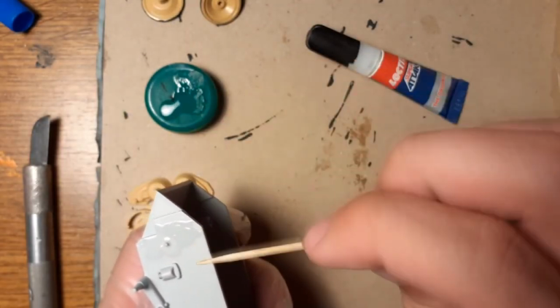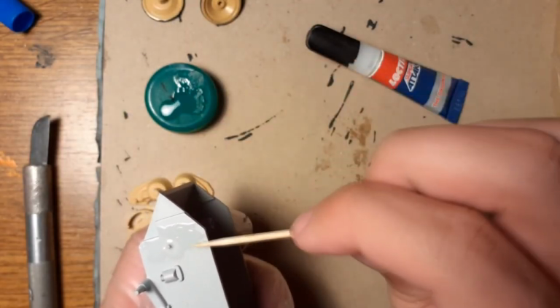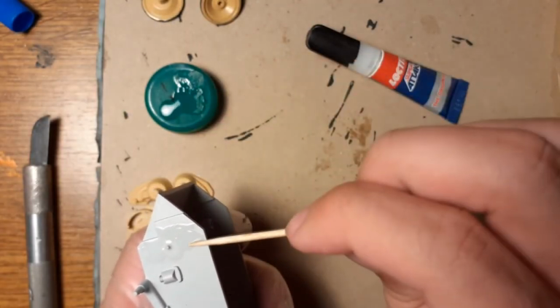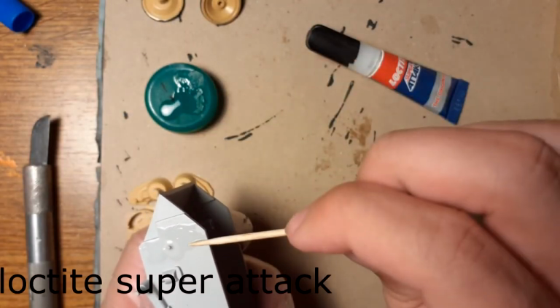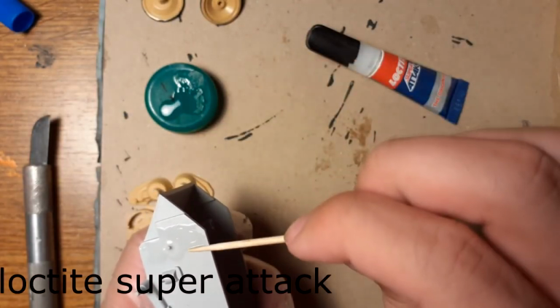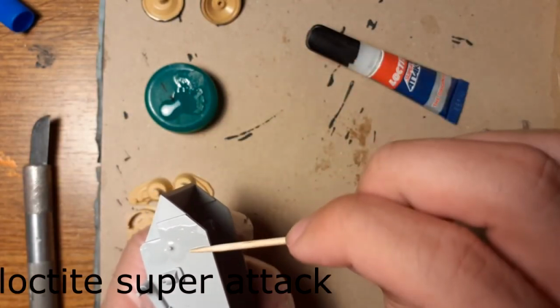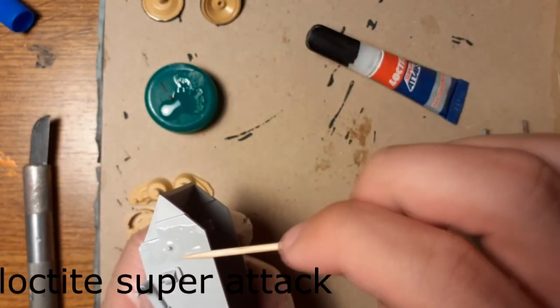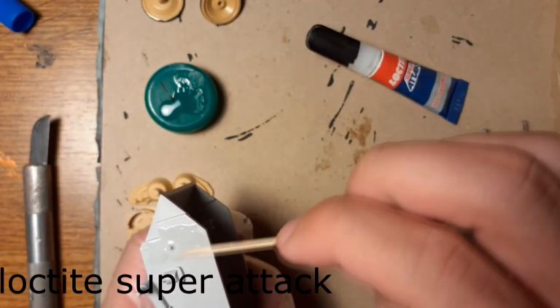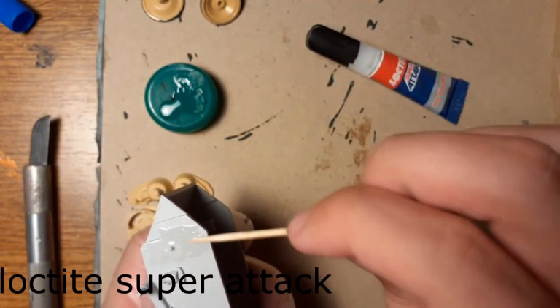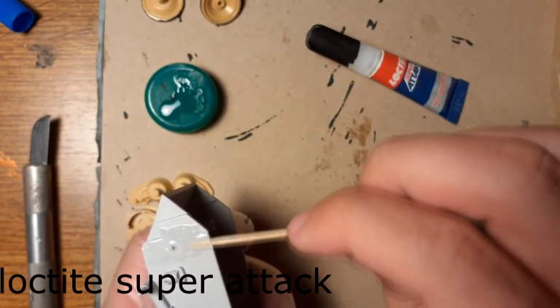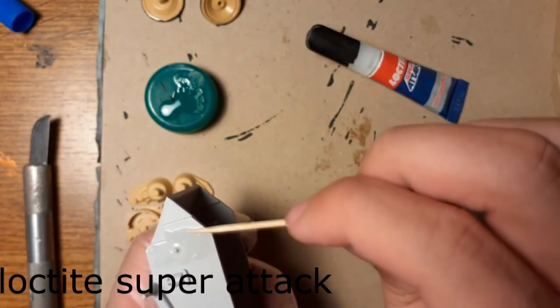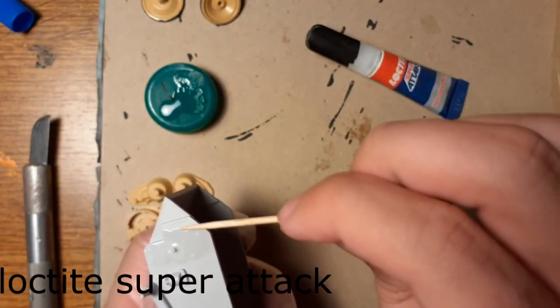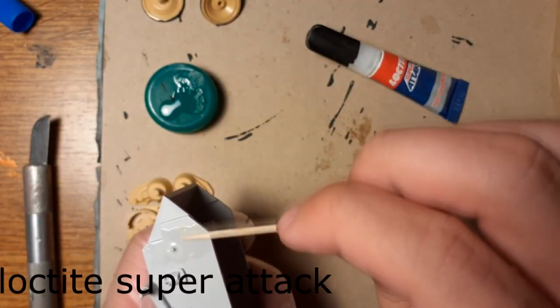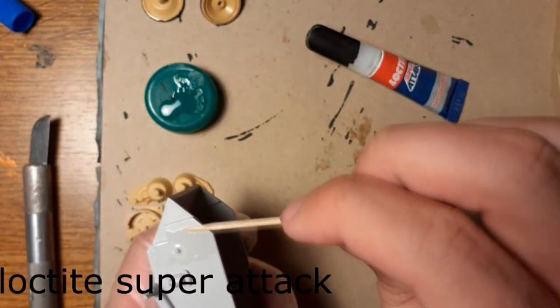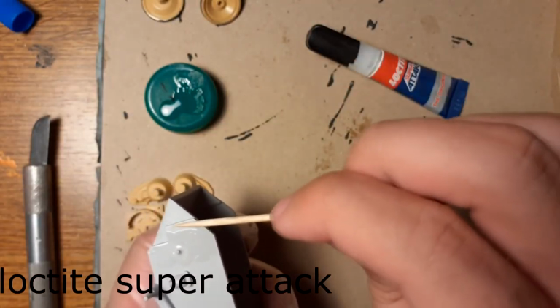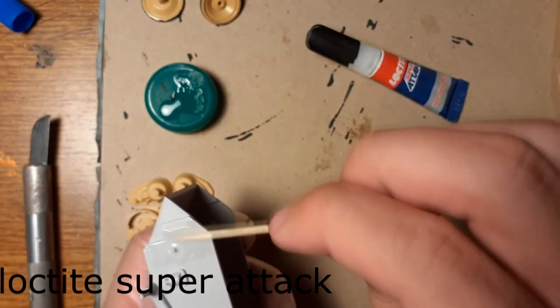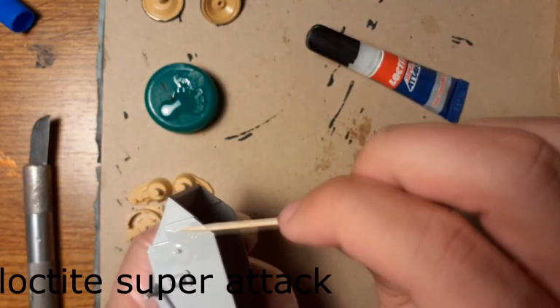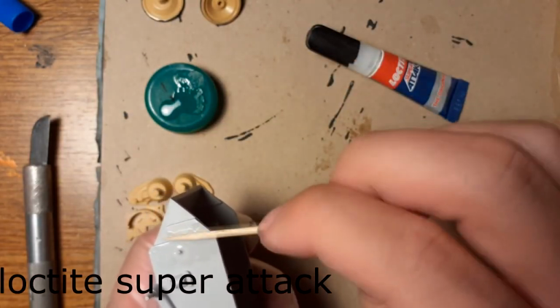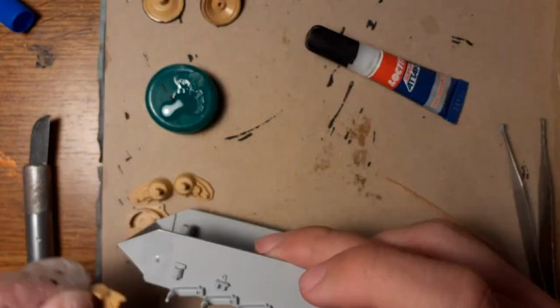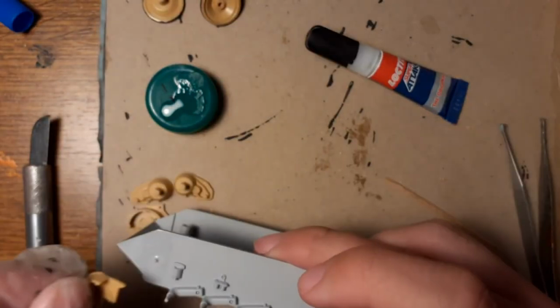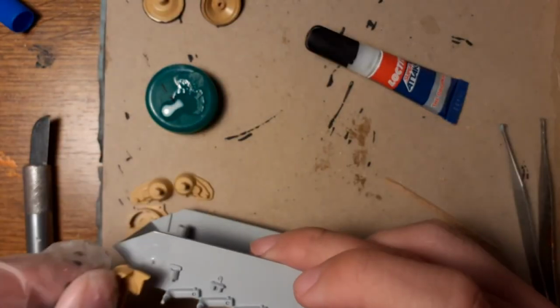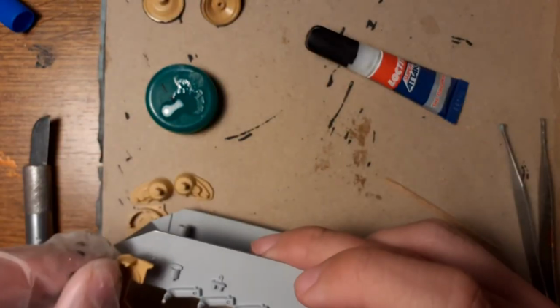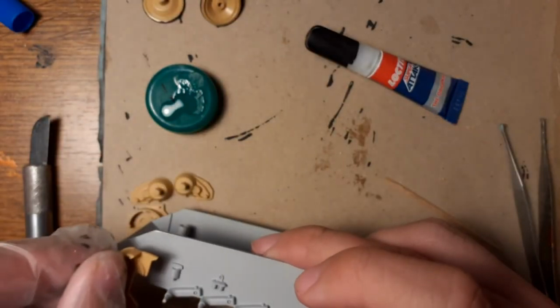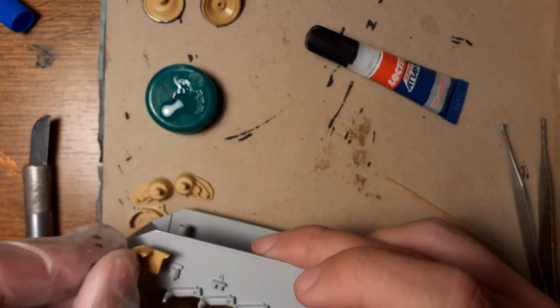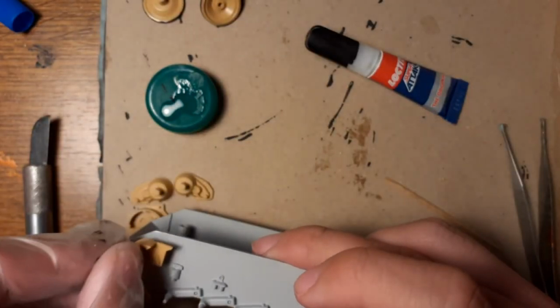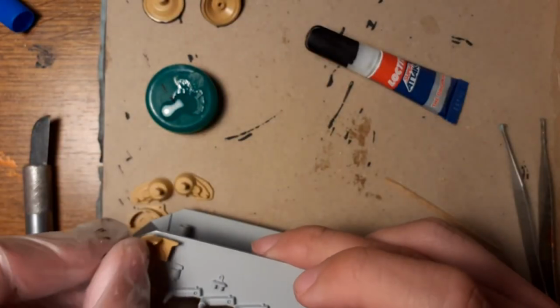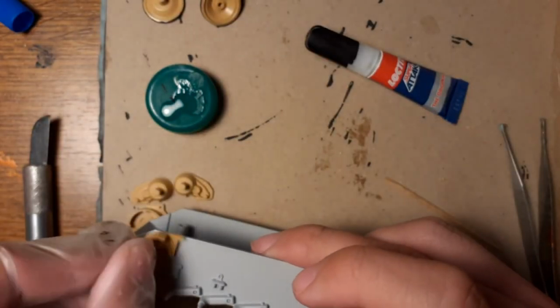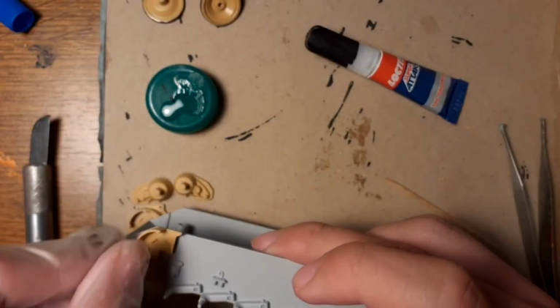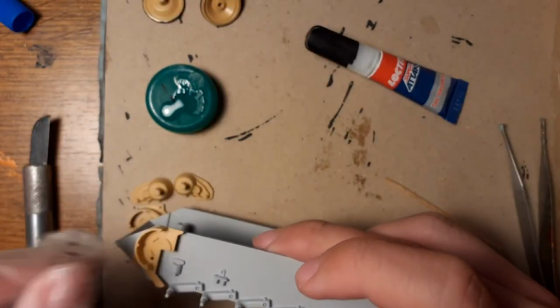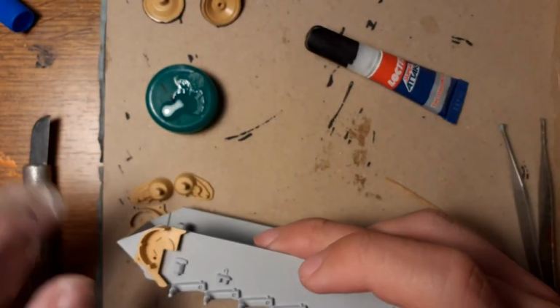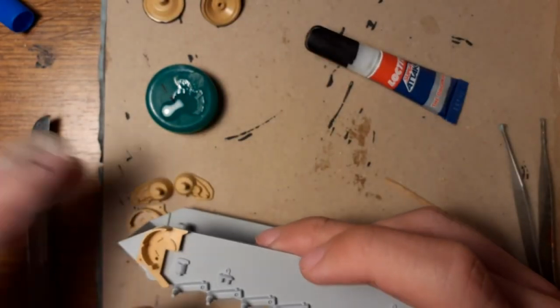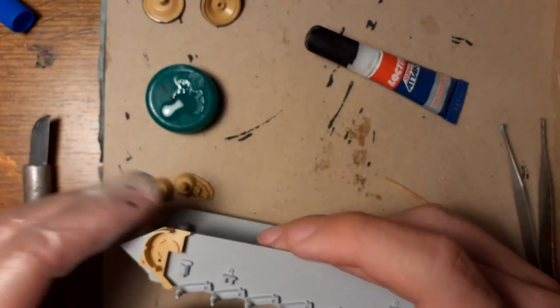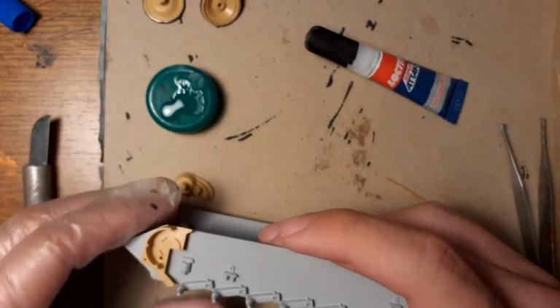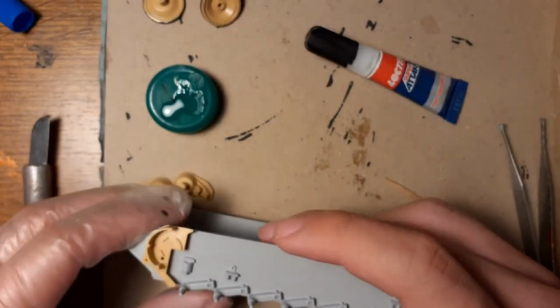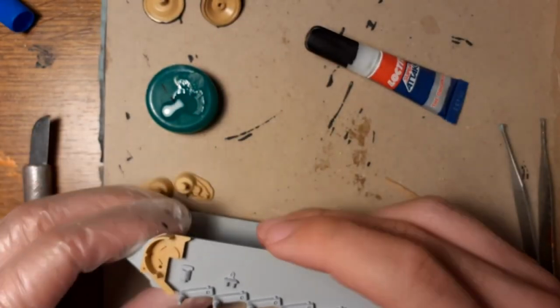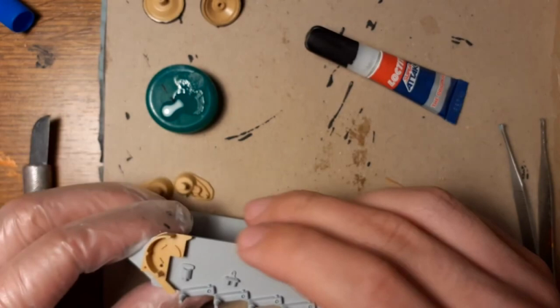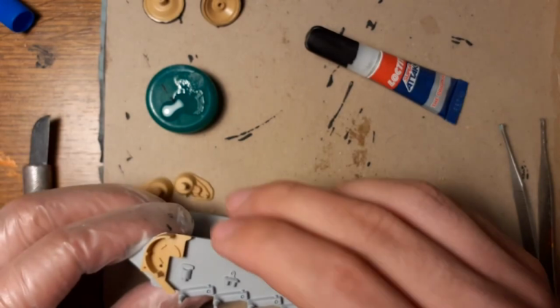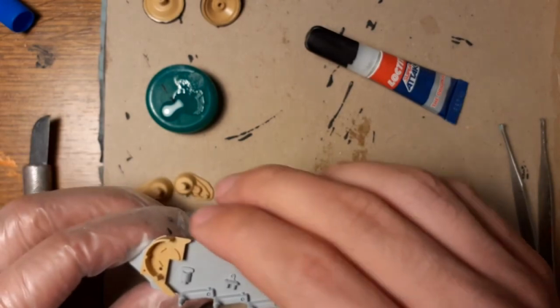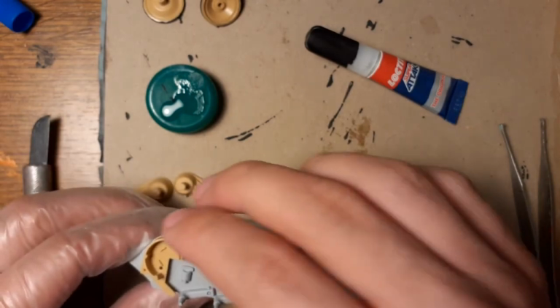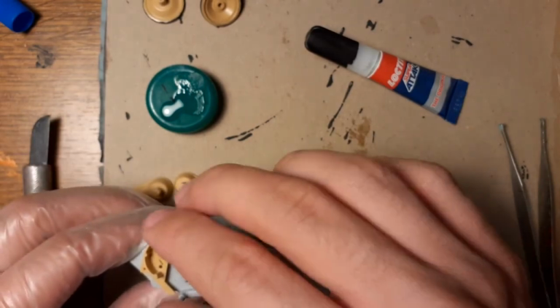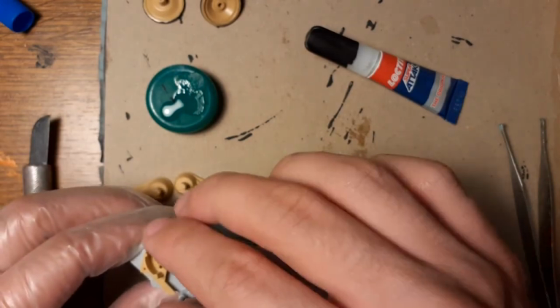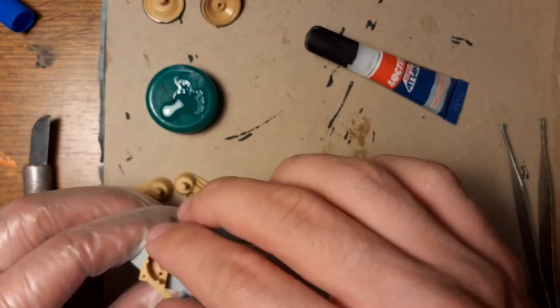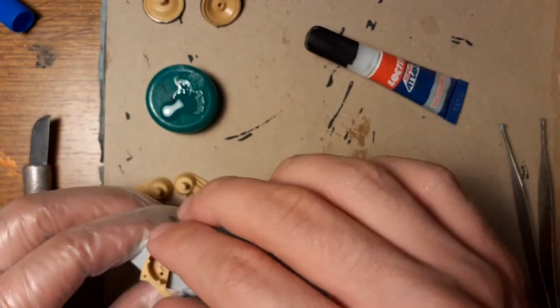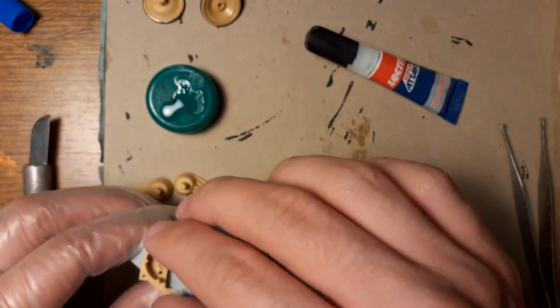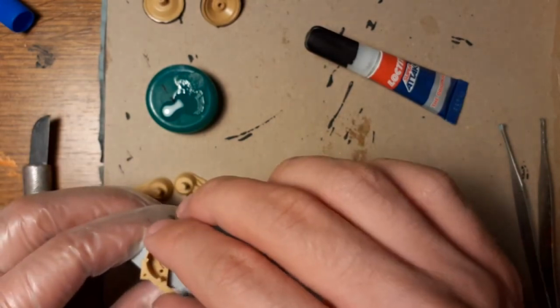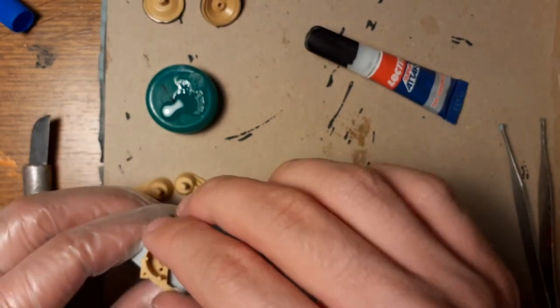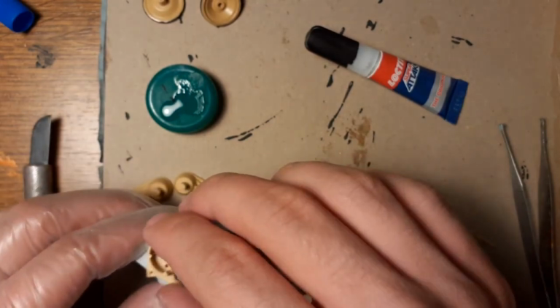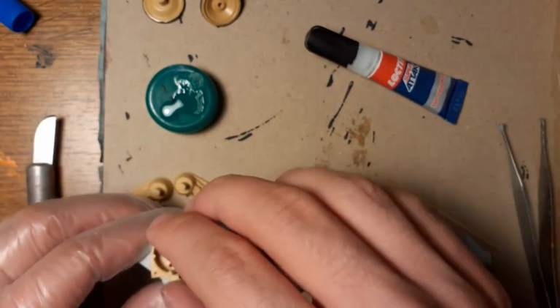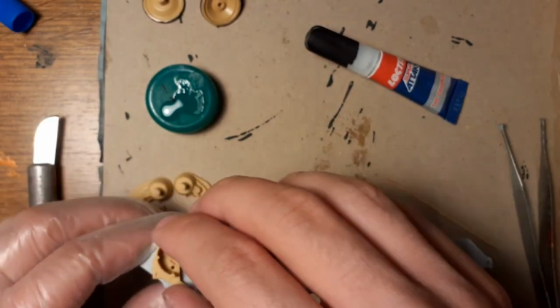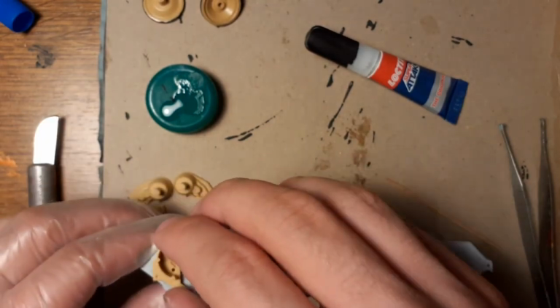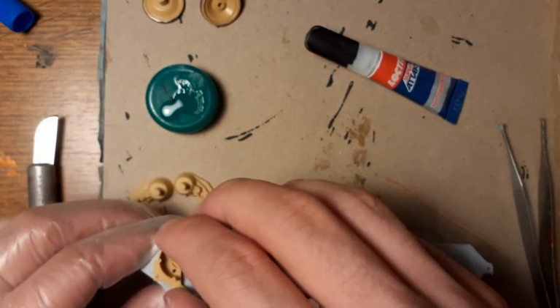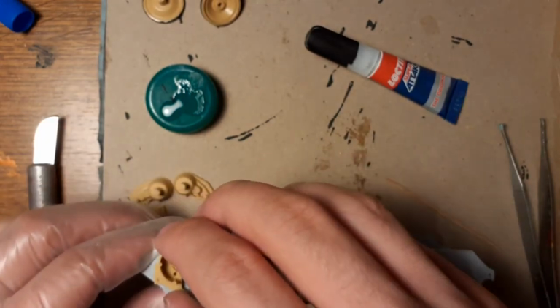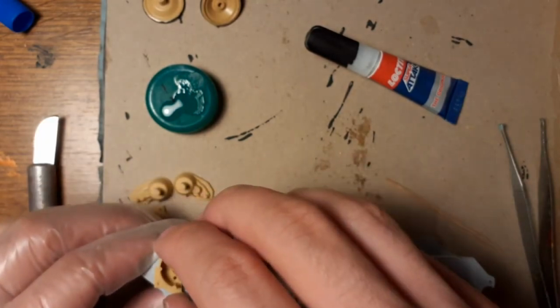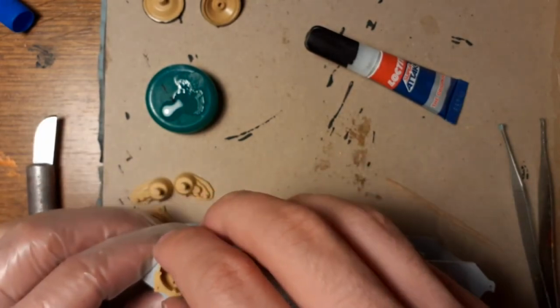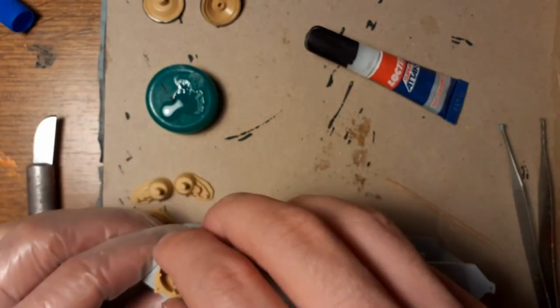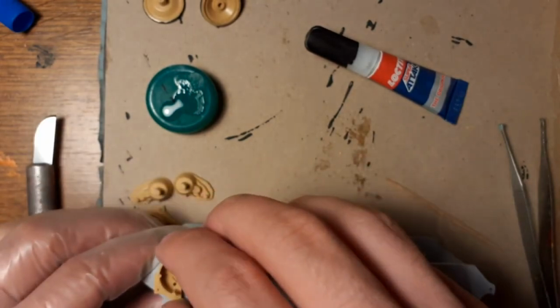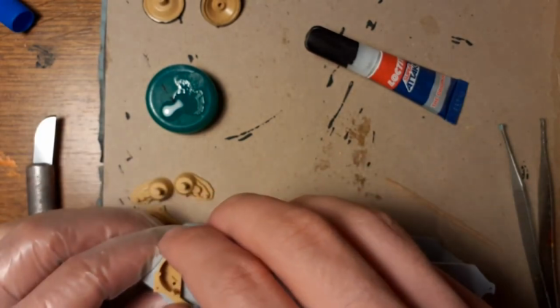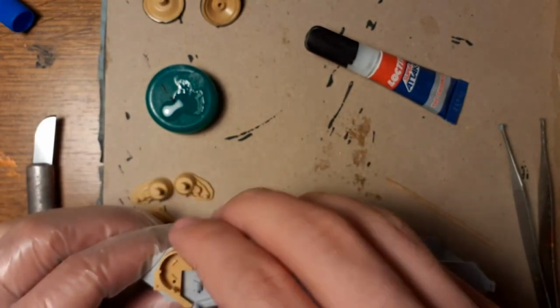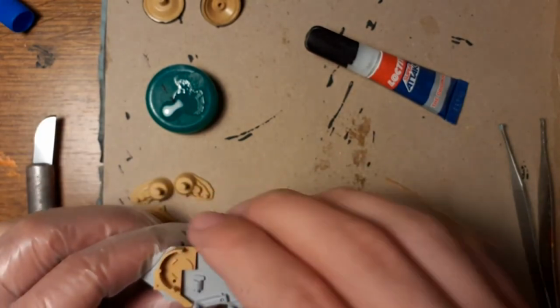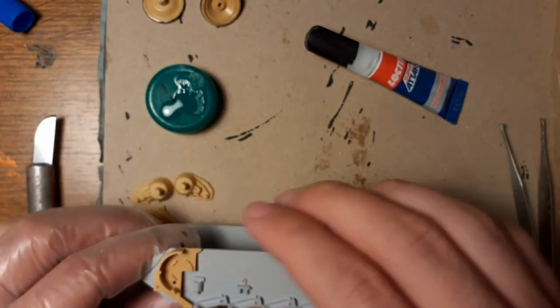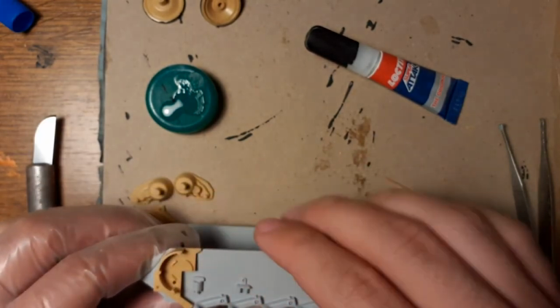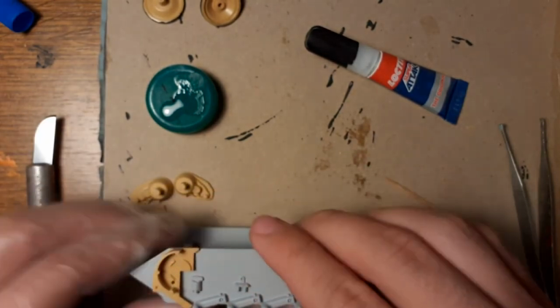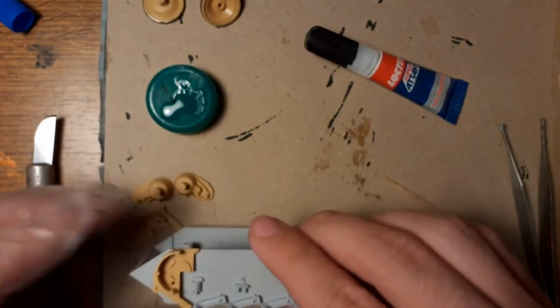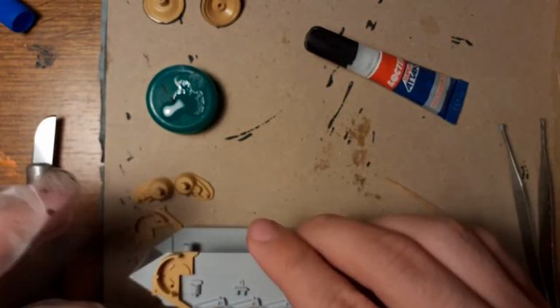I used for gluing on the steel hull Loctite Super Attack, which is a super glue.